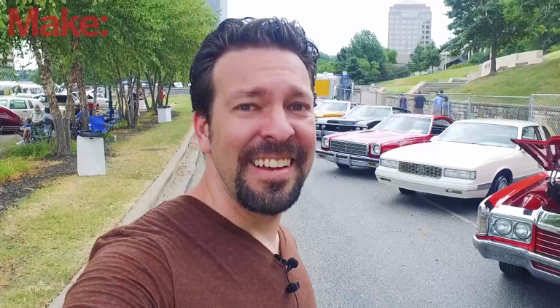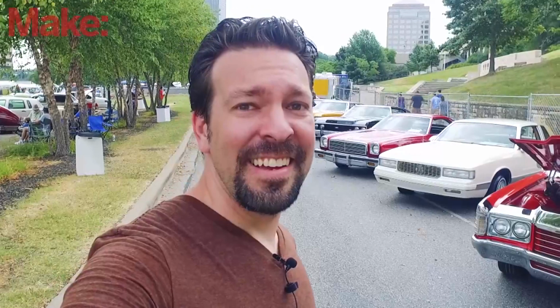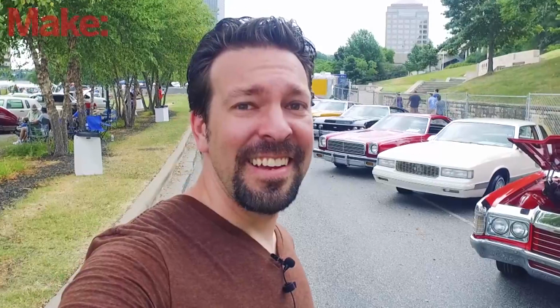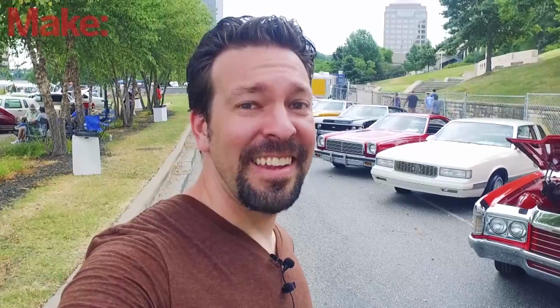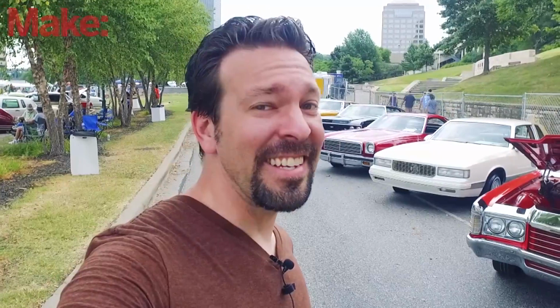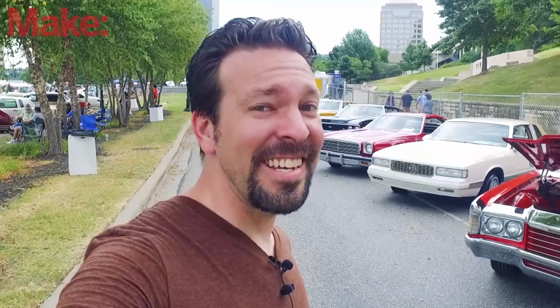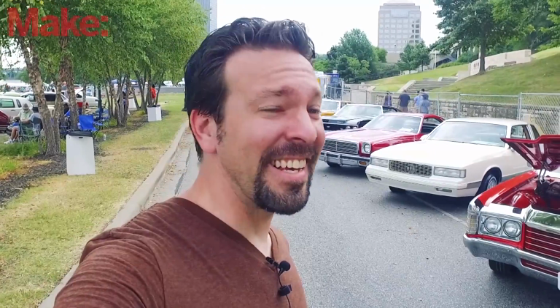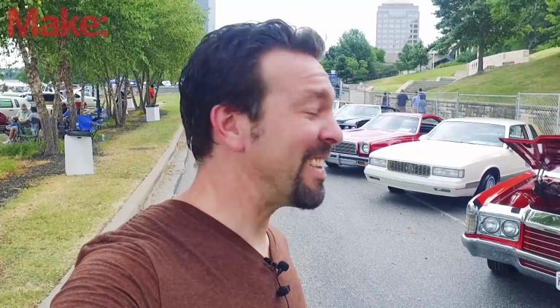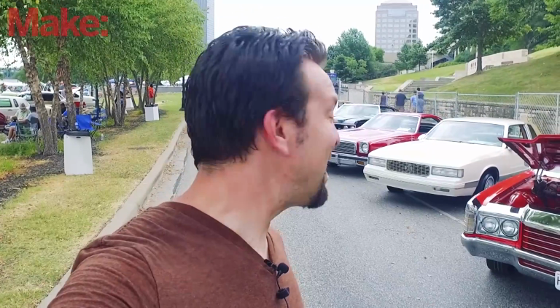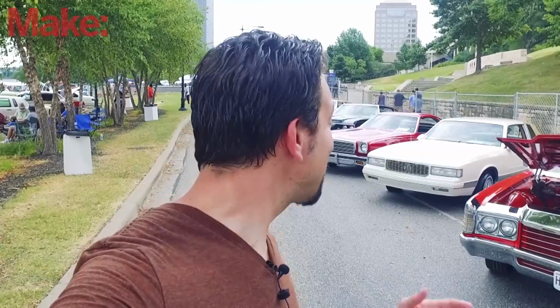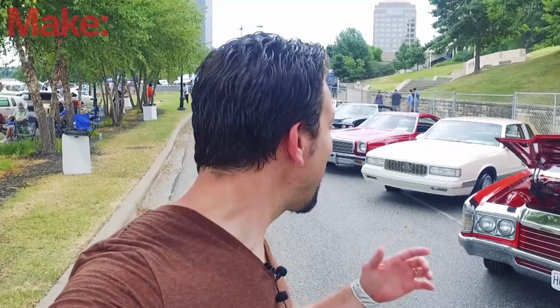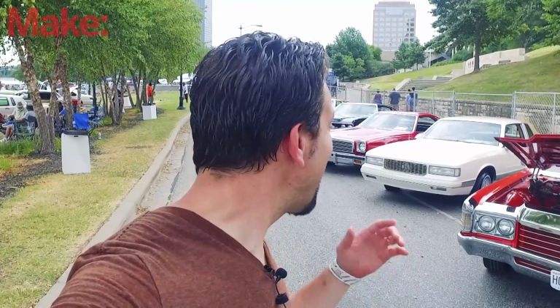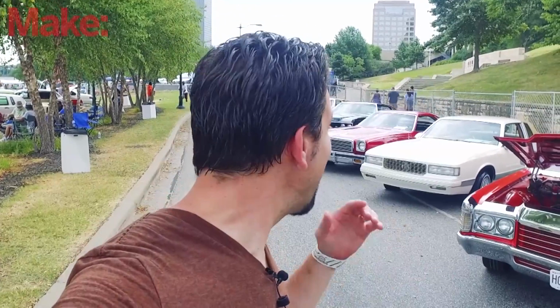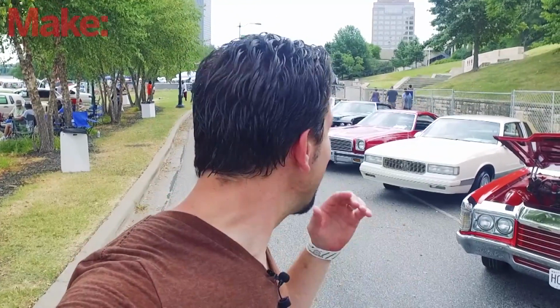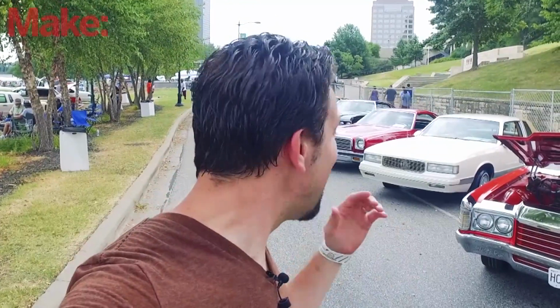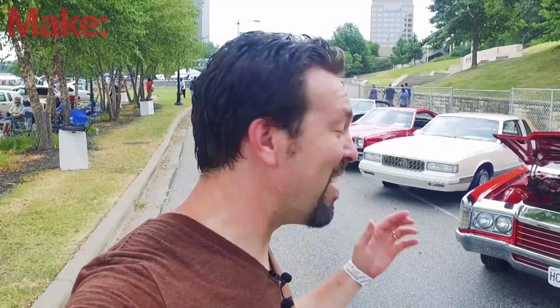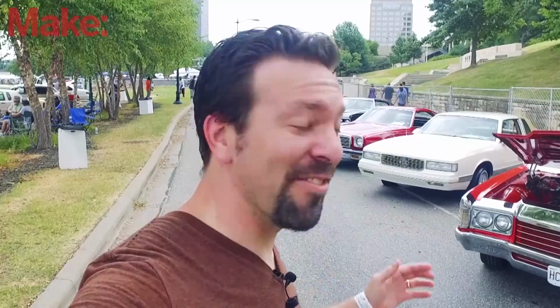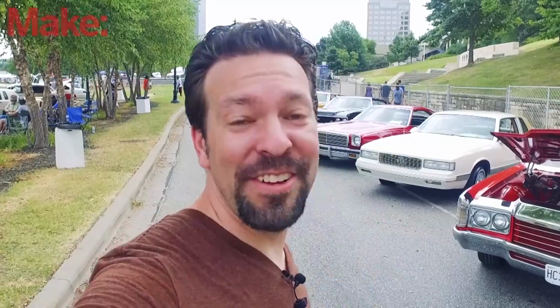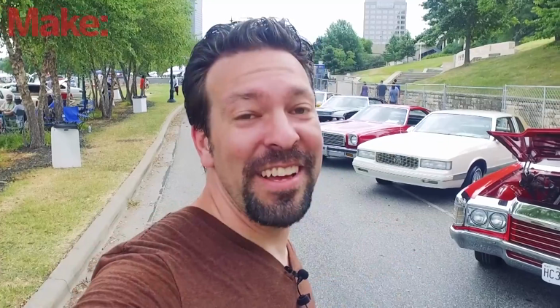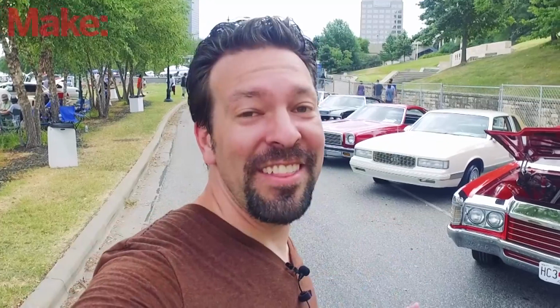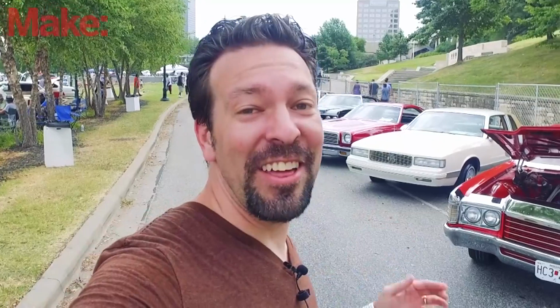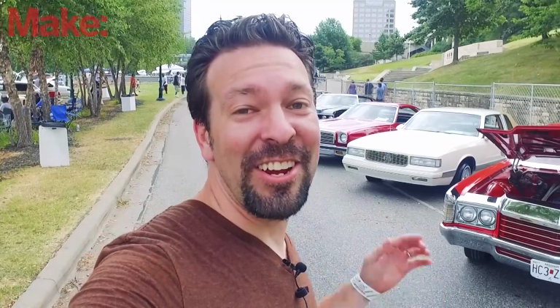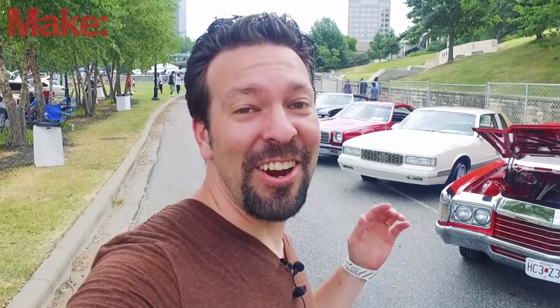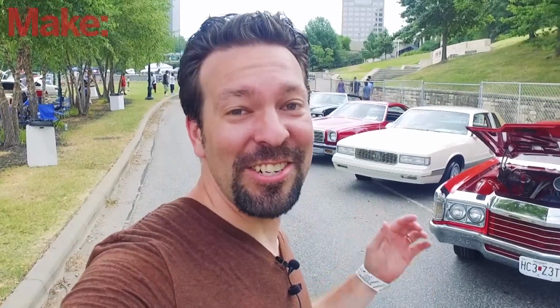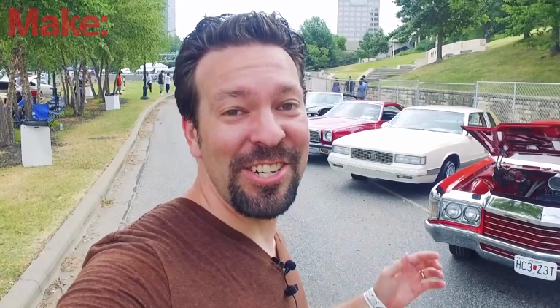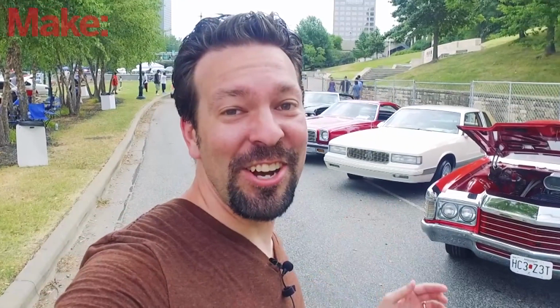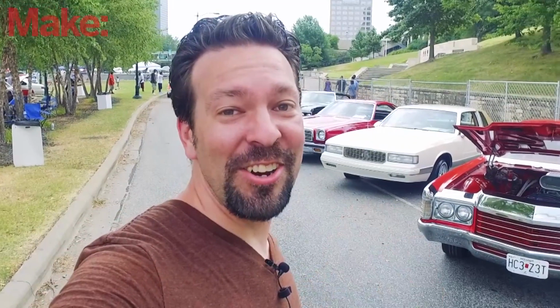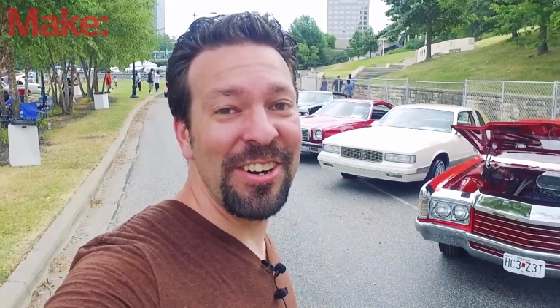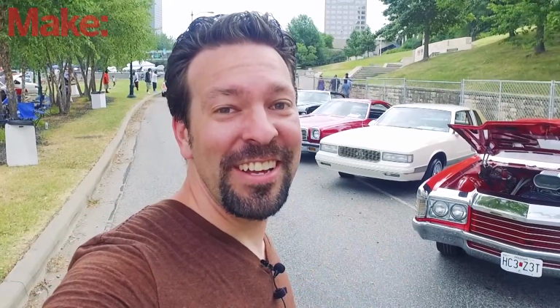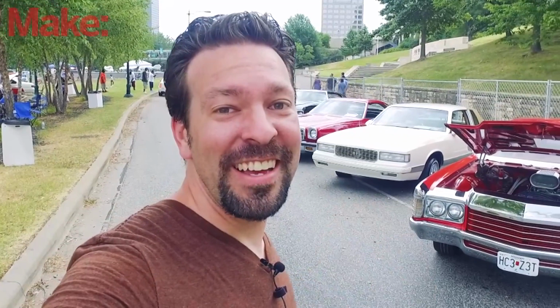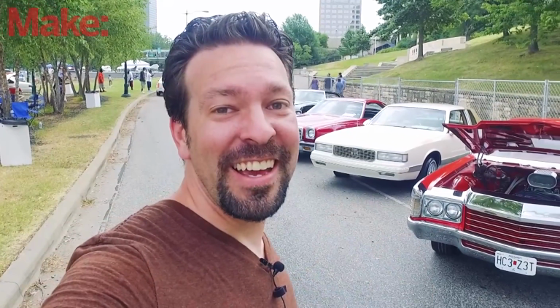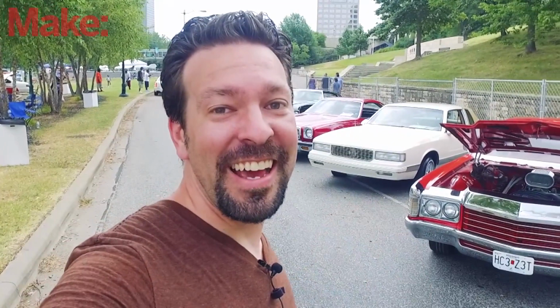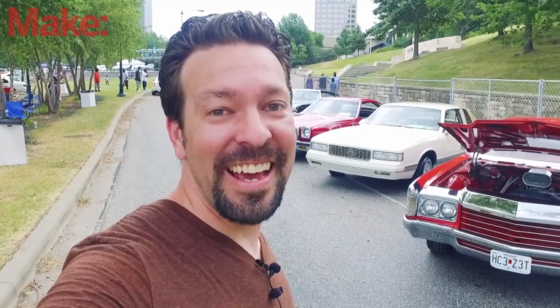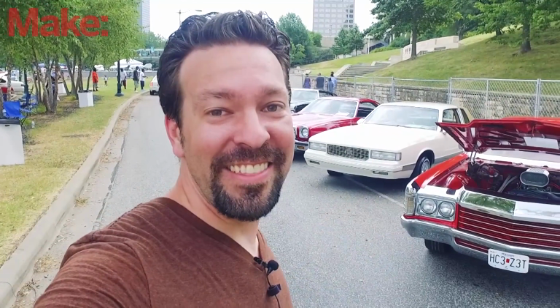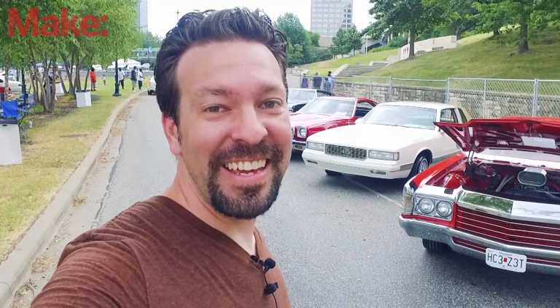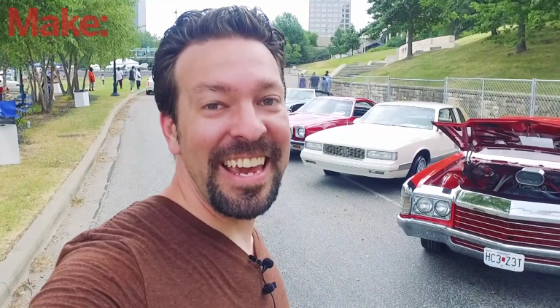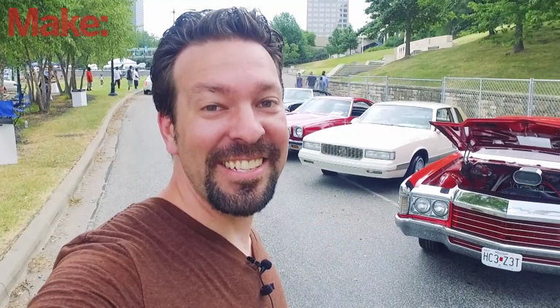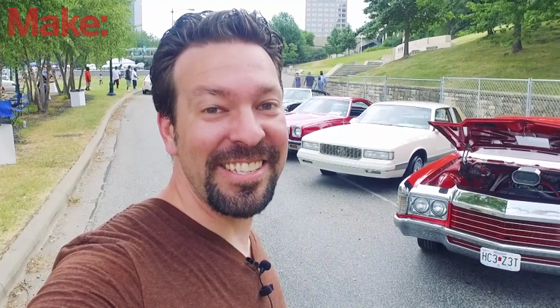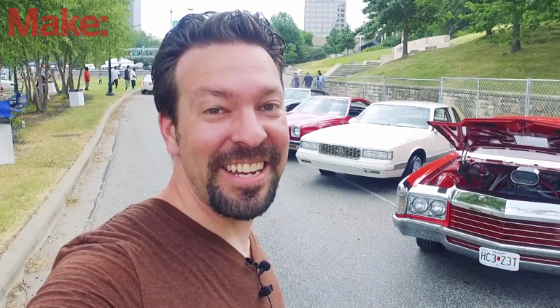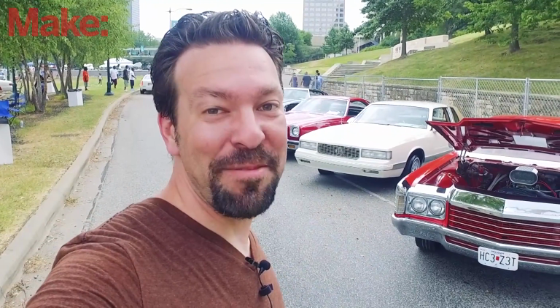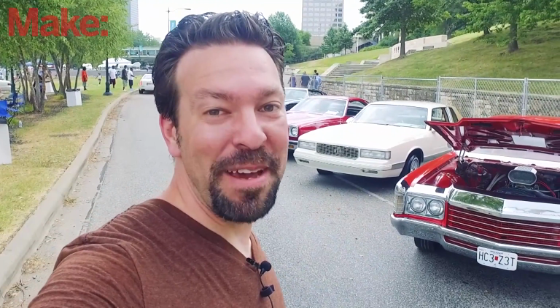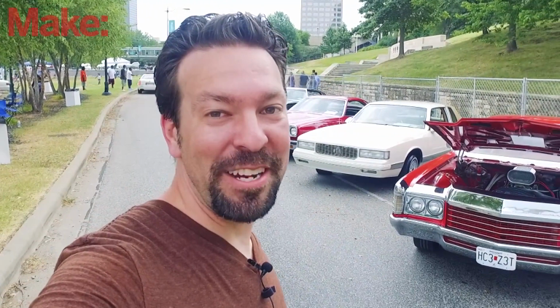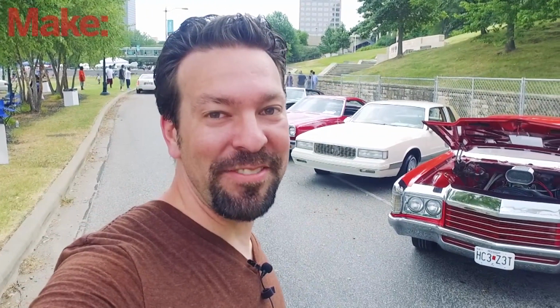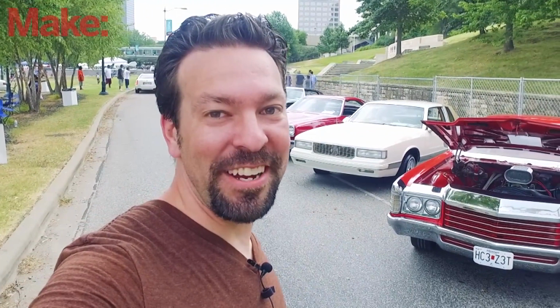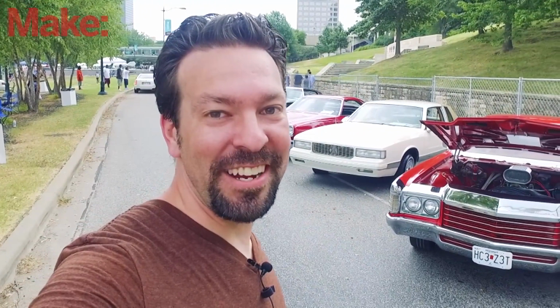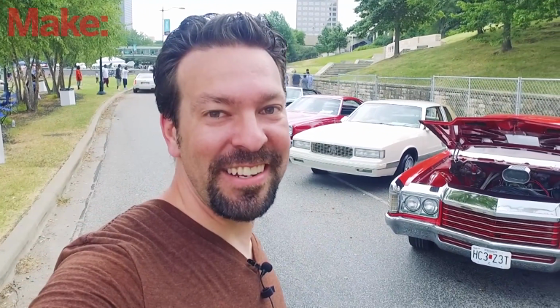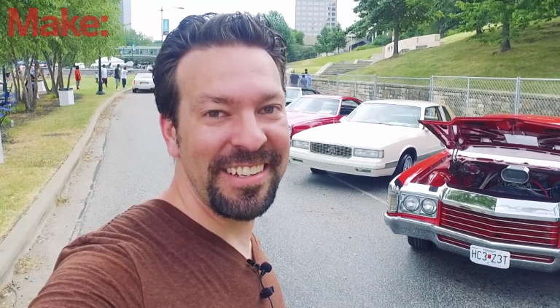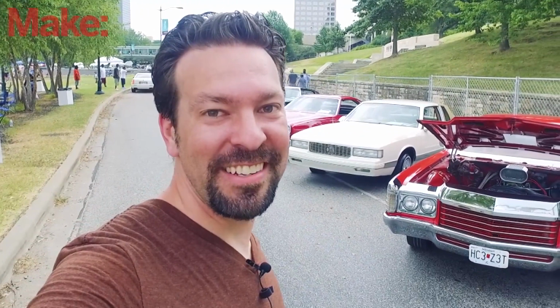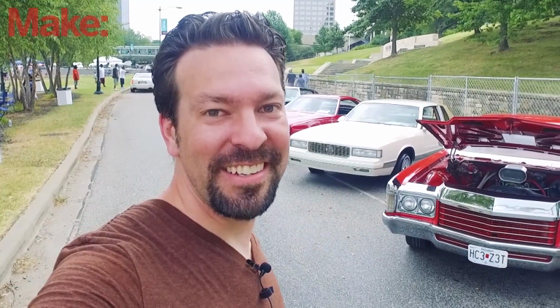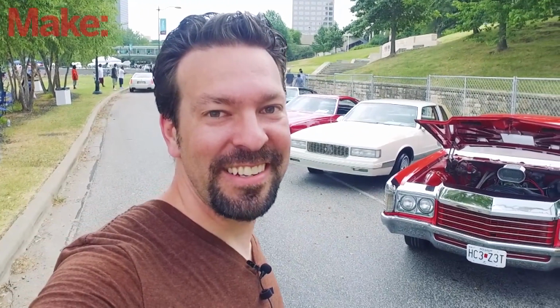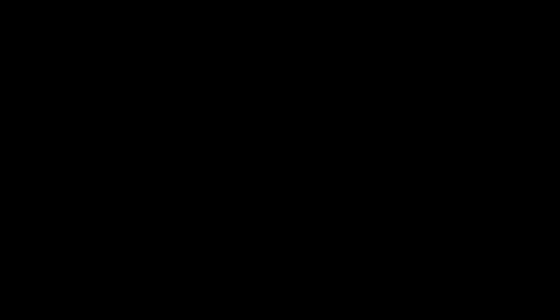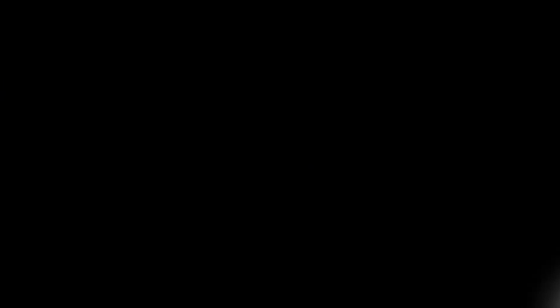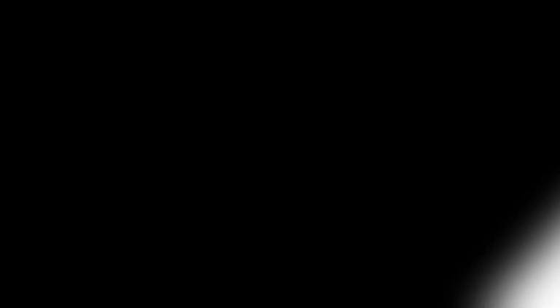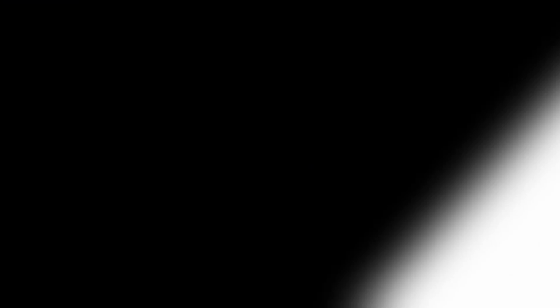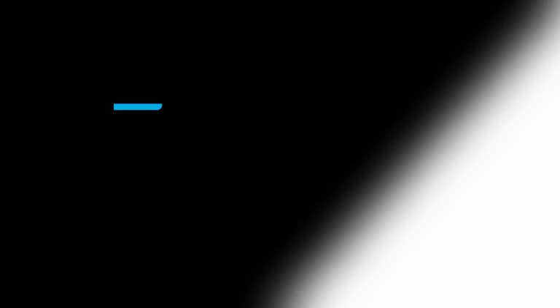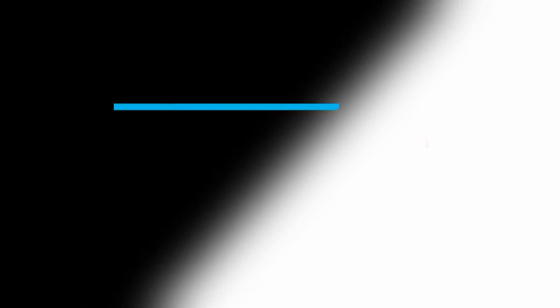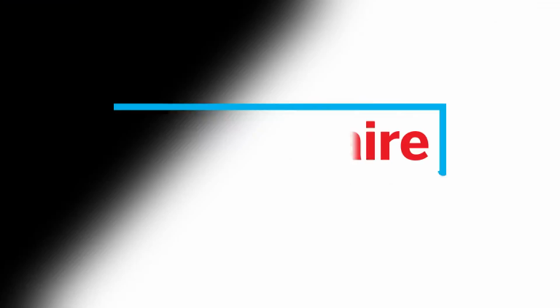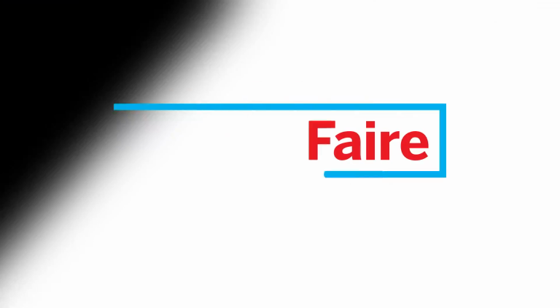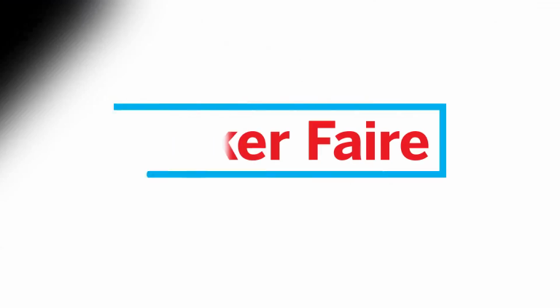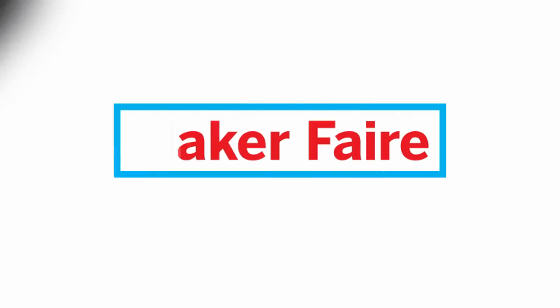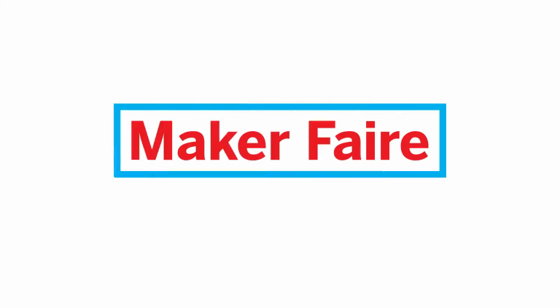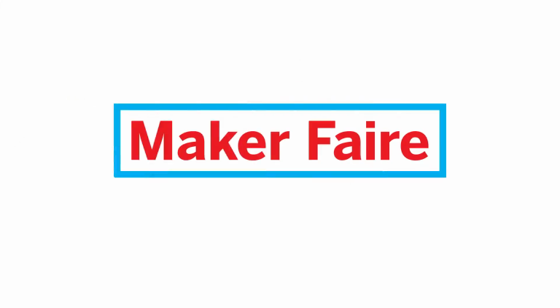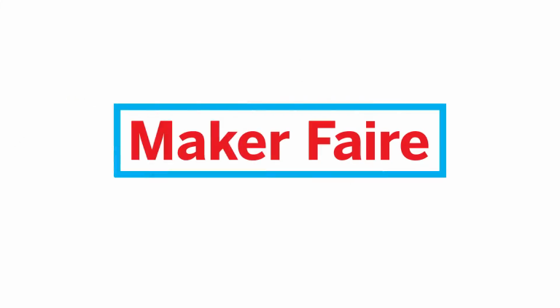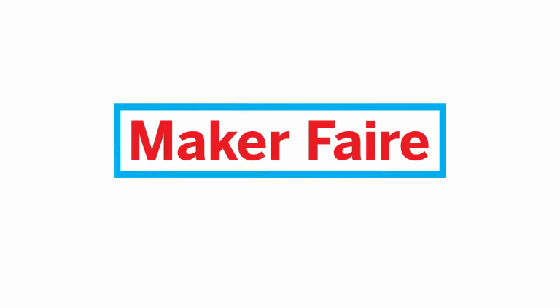And that's it. That's why I love the car show at the Kansas City Maker Faire.